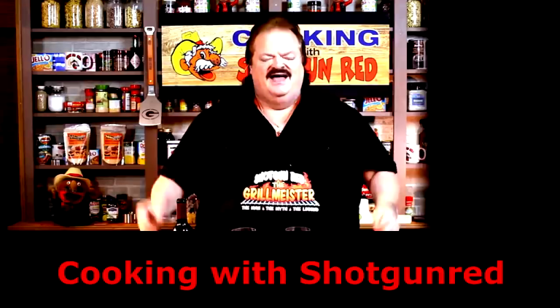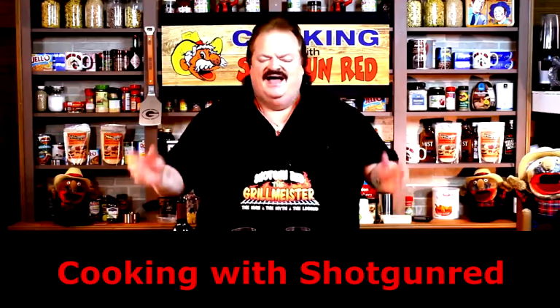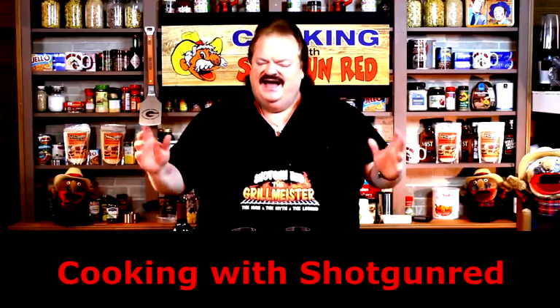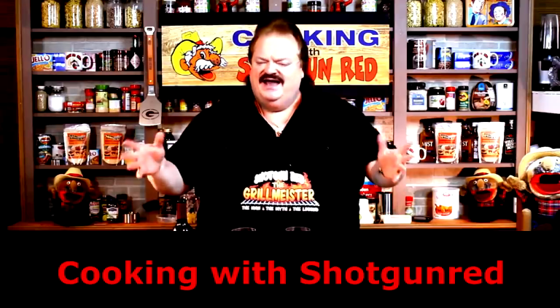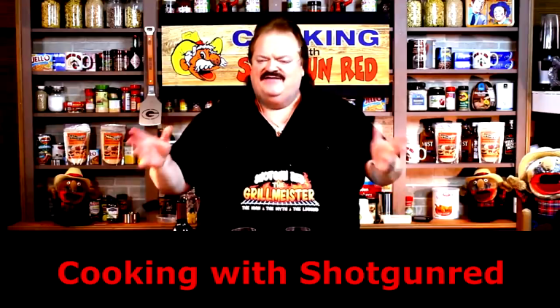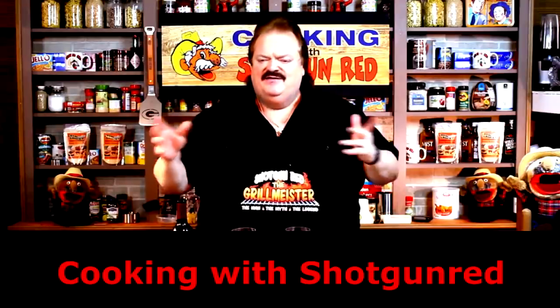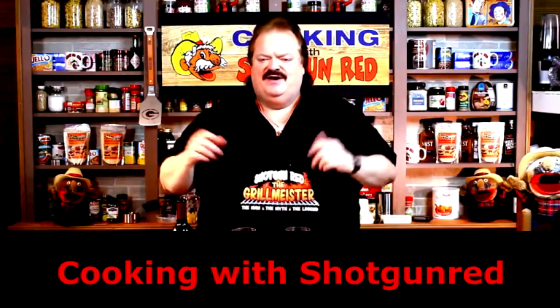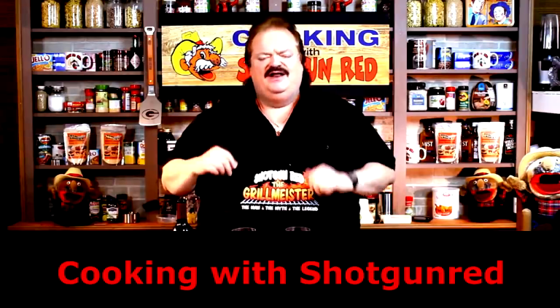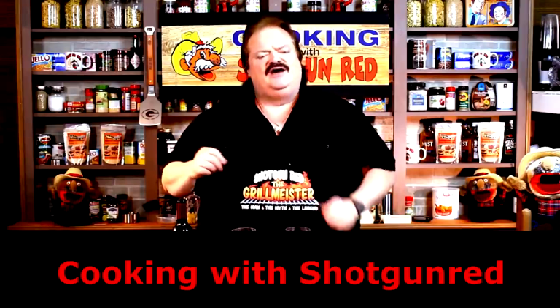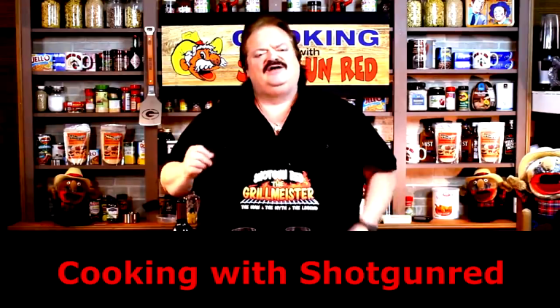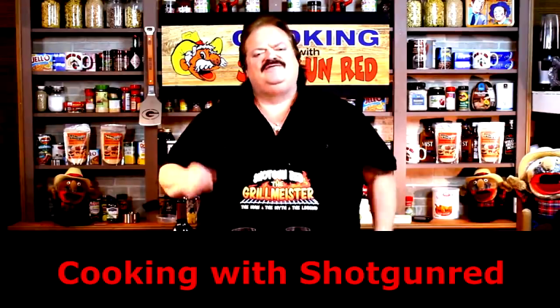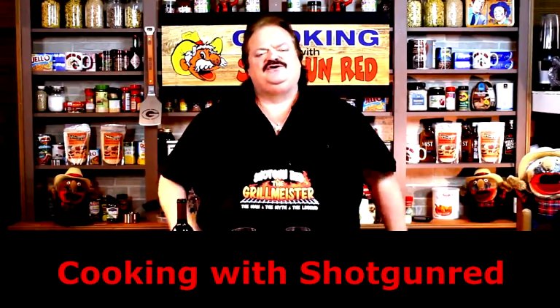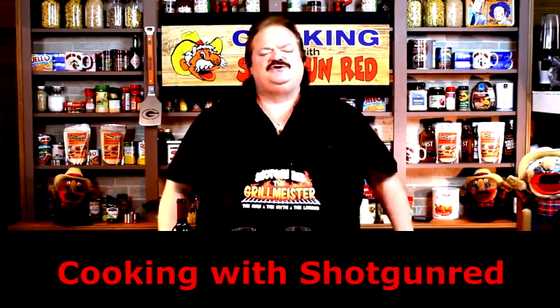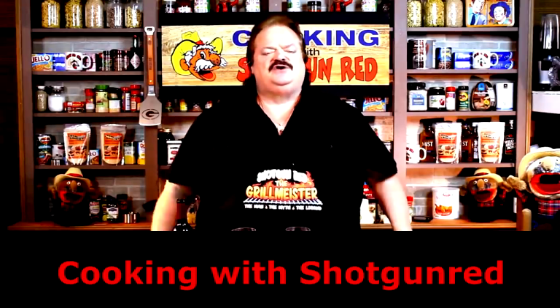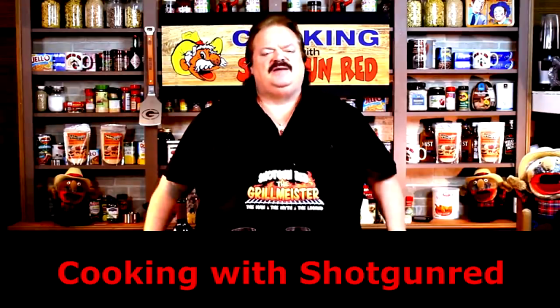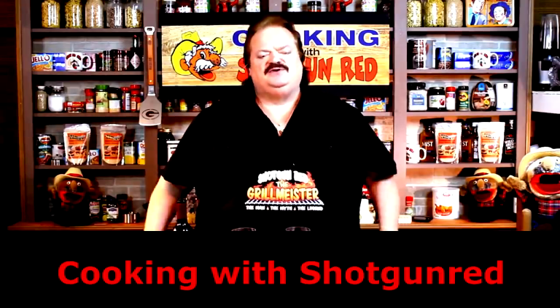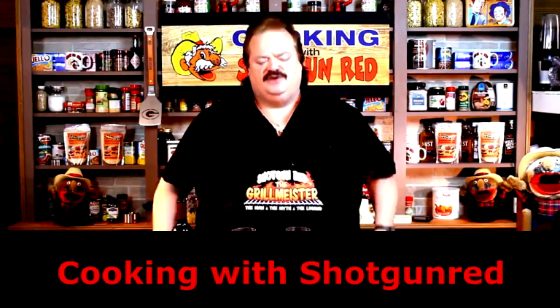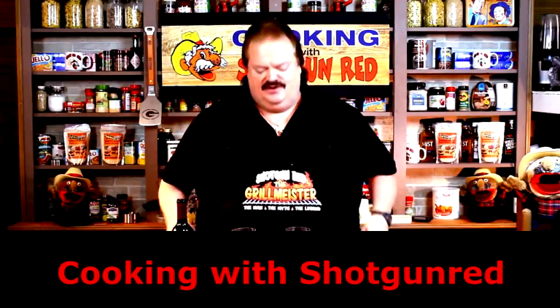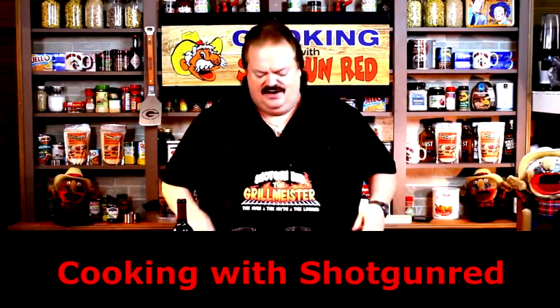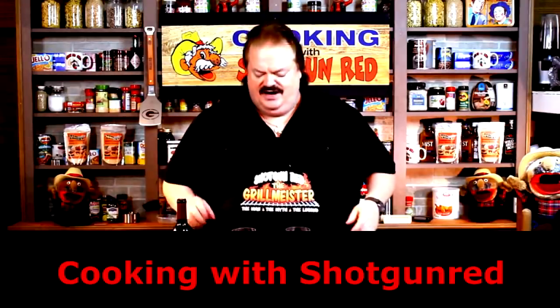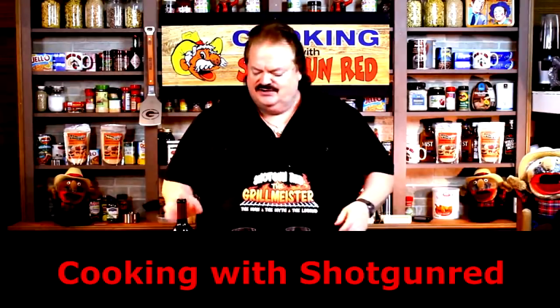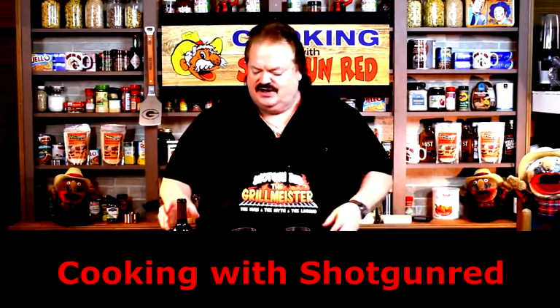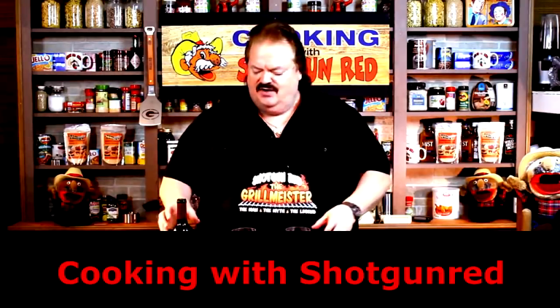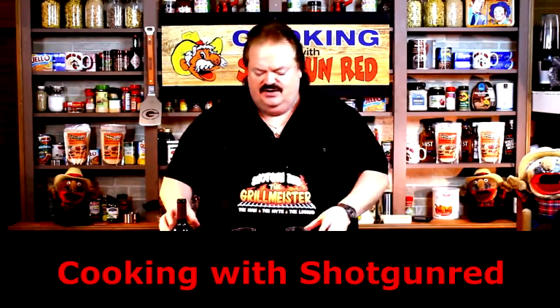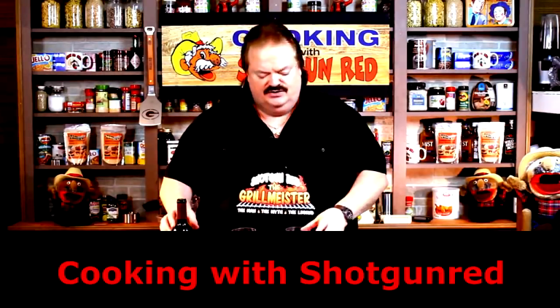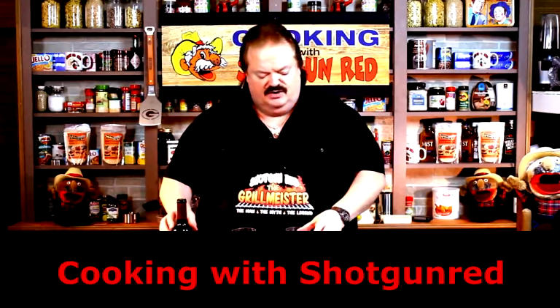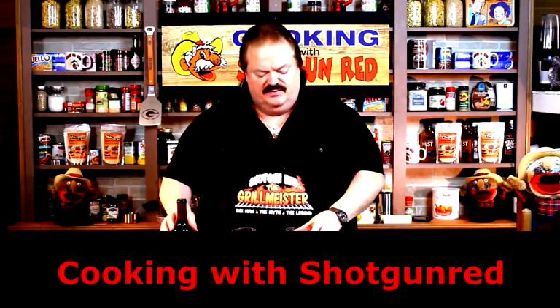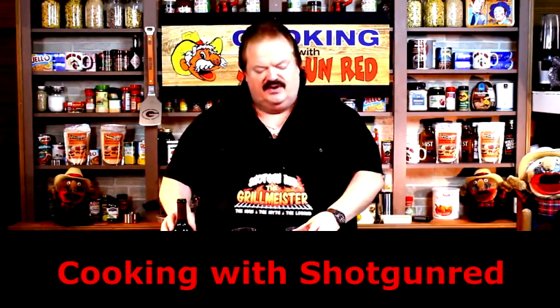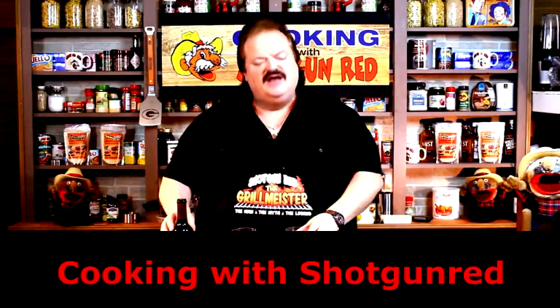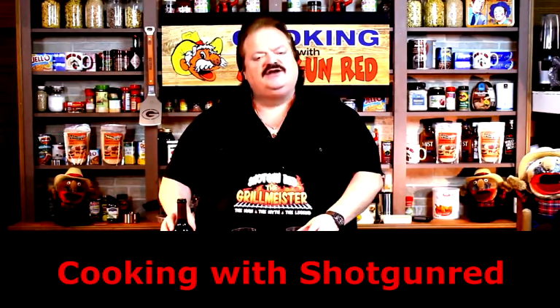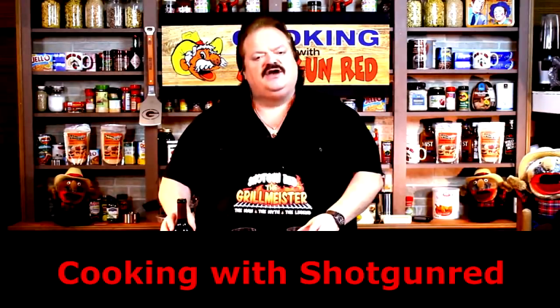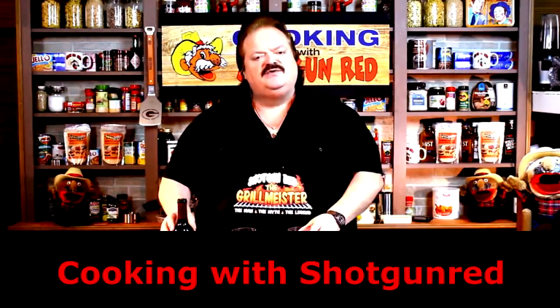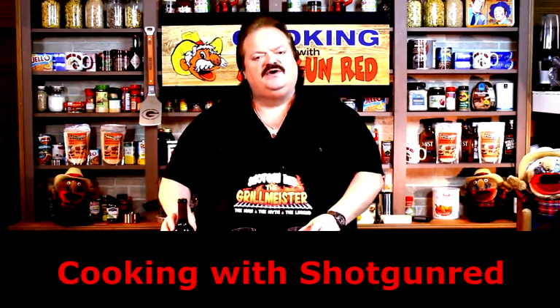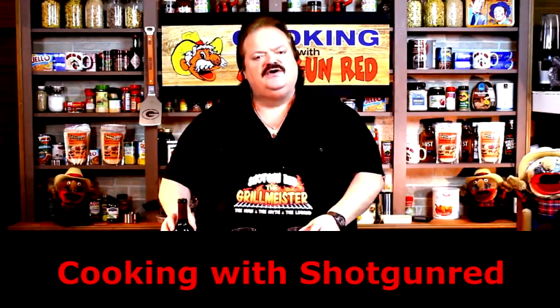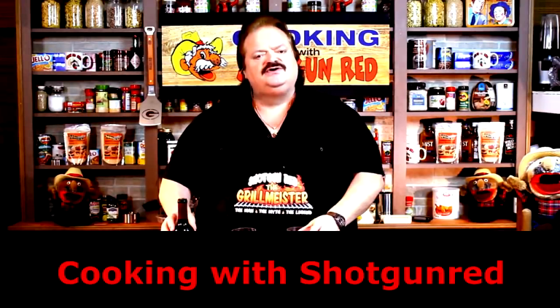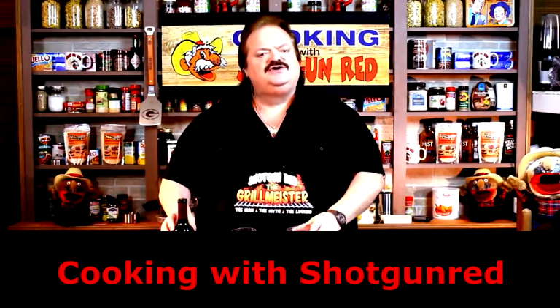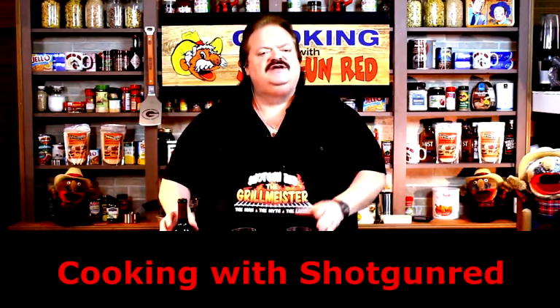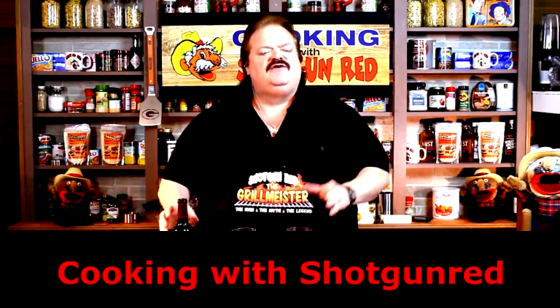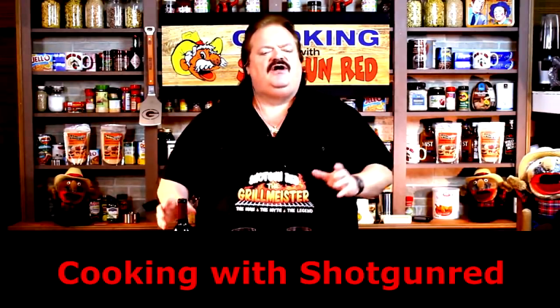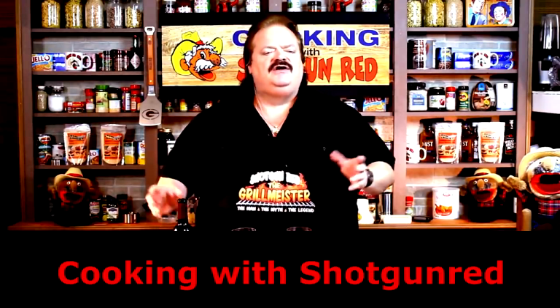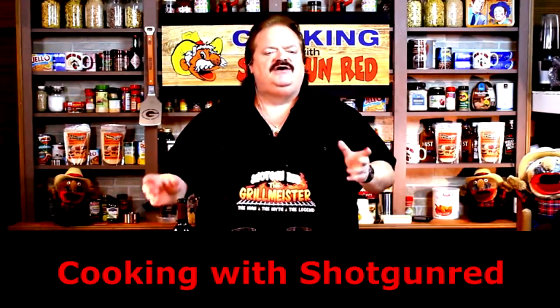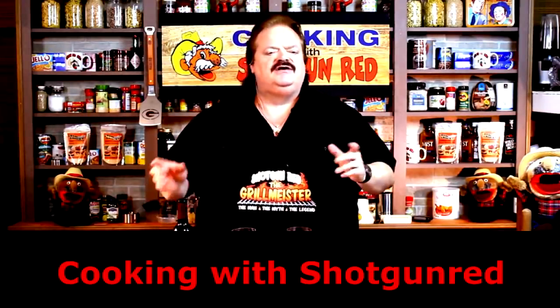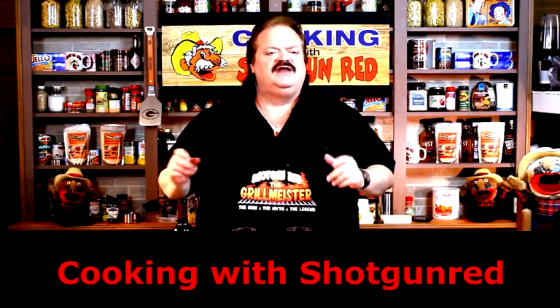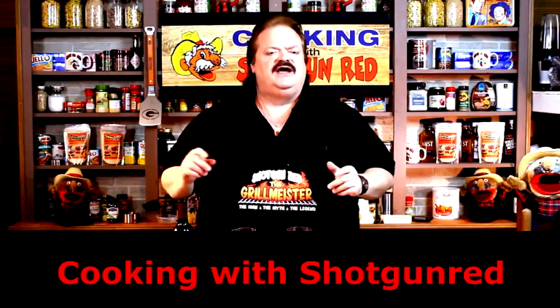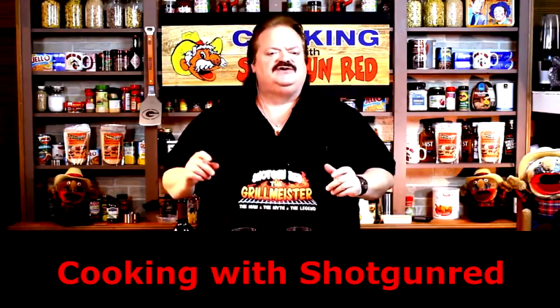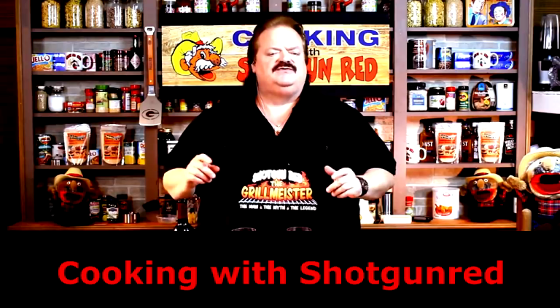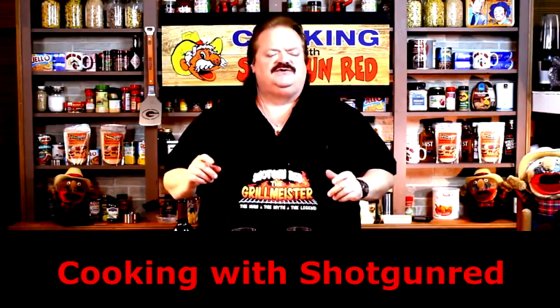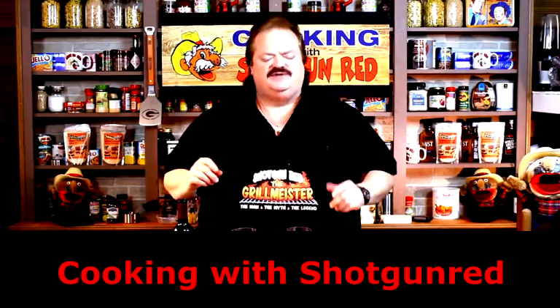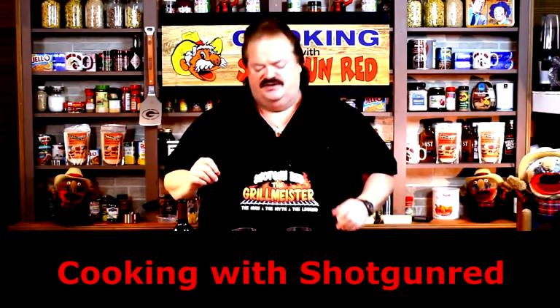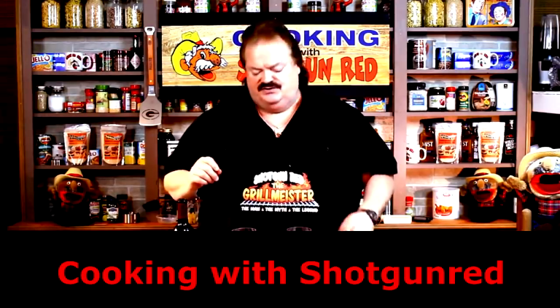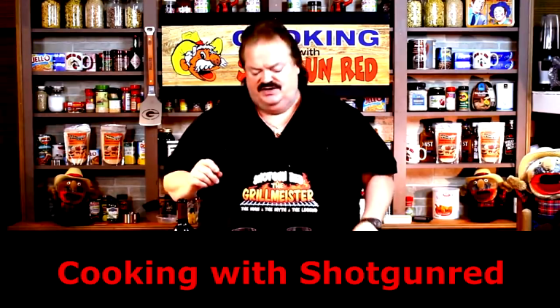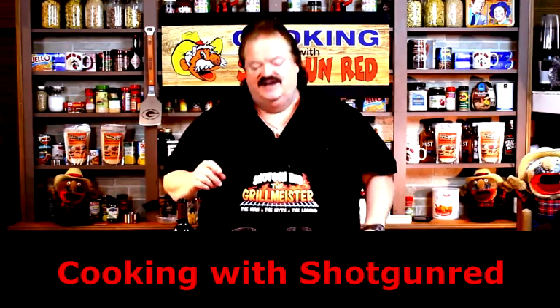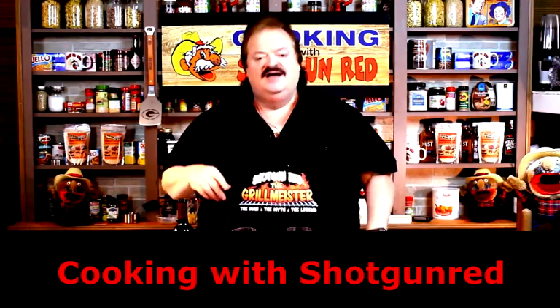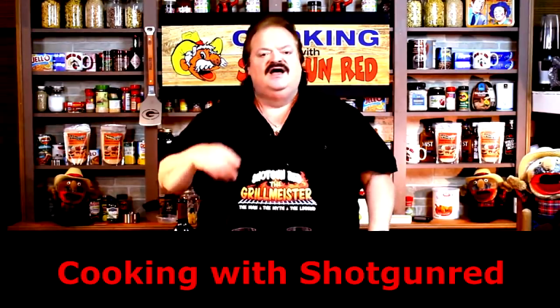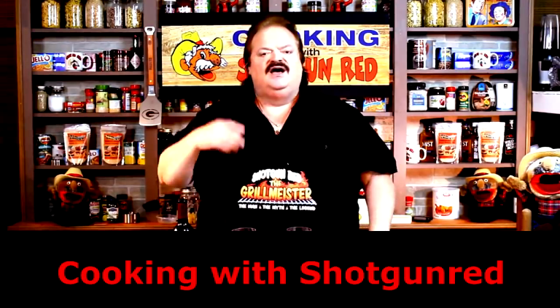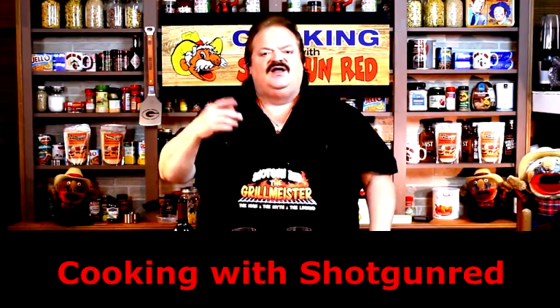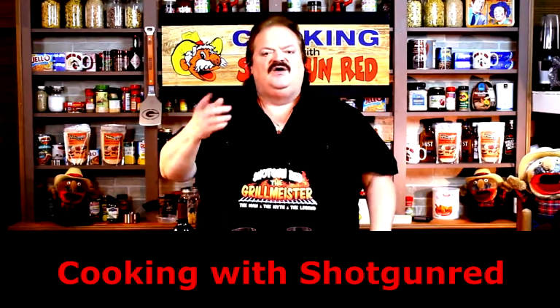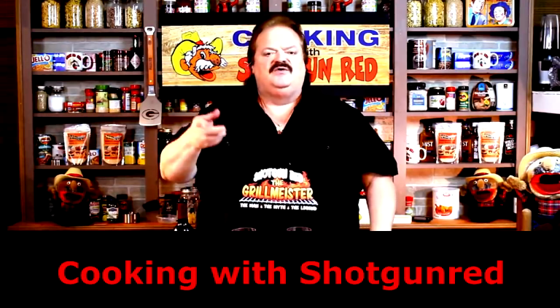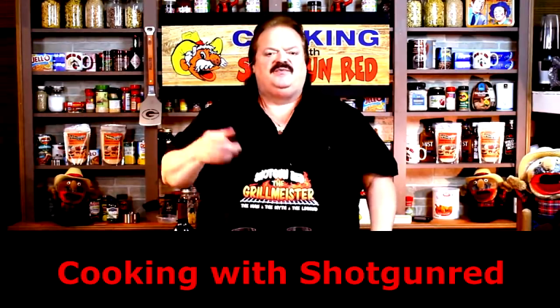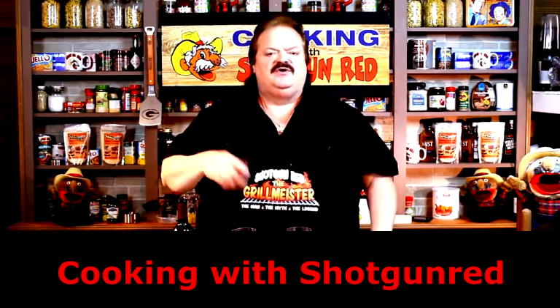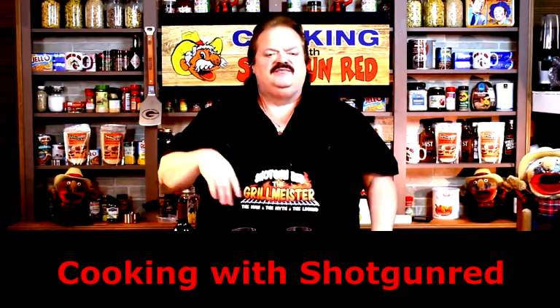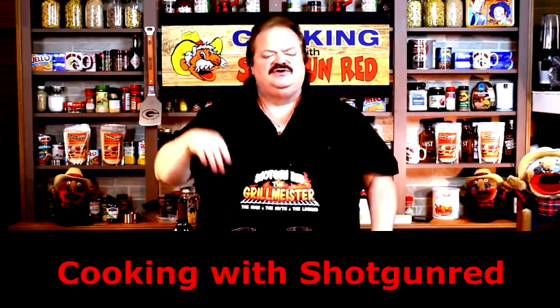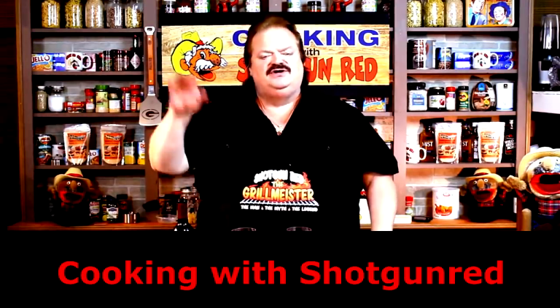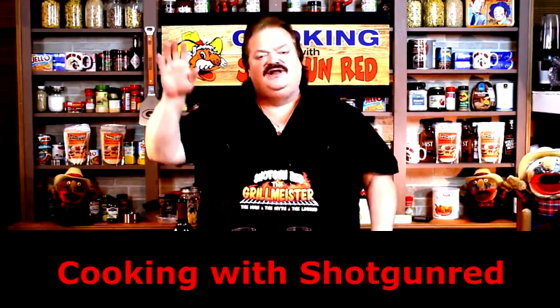Hey everybody, Hunter Fisher, Trapper Trader, Guide, Scout, Interpreter, and Country Cook Steve Hall here in Nashville, Tennessee, along with pretty Miss Sheila.